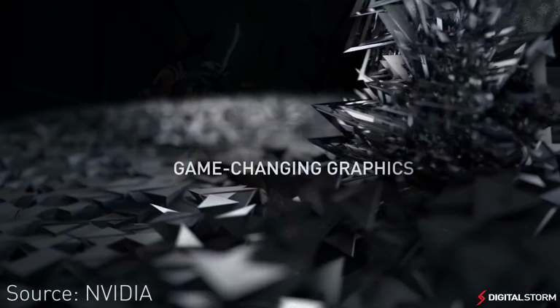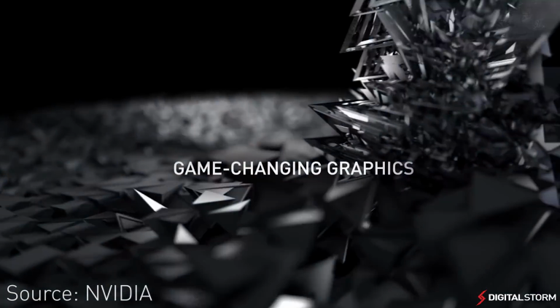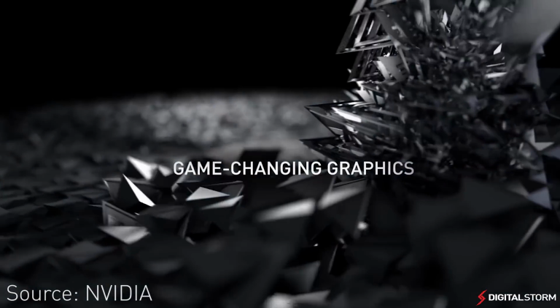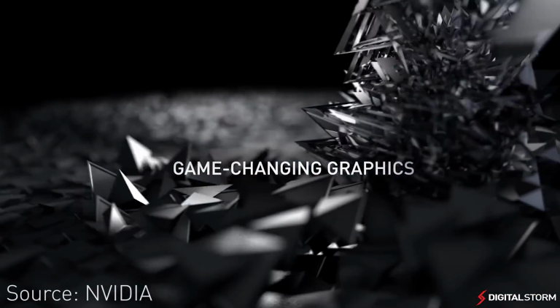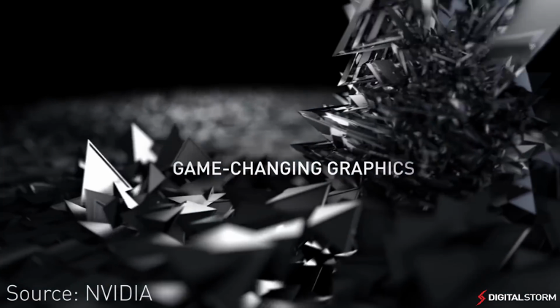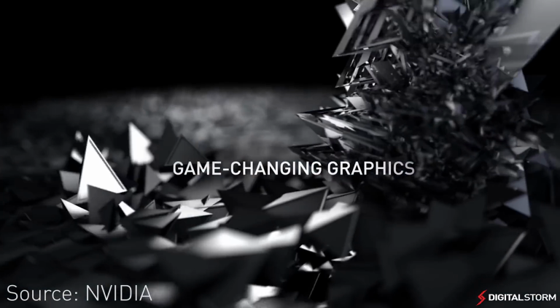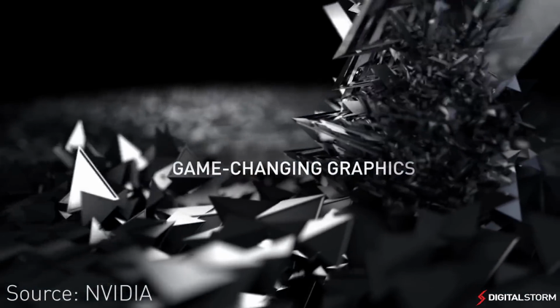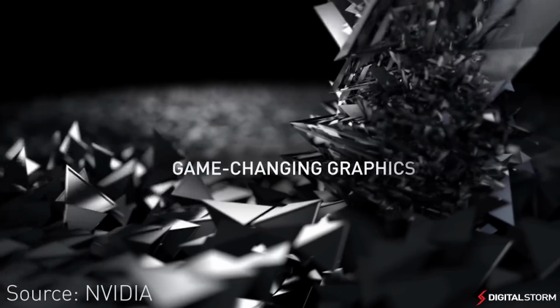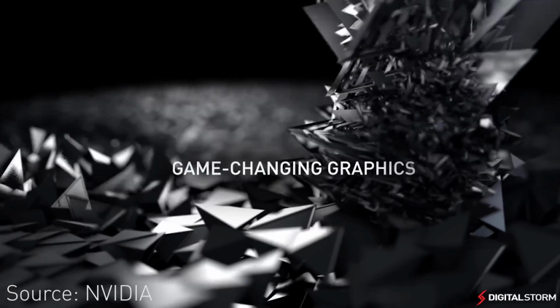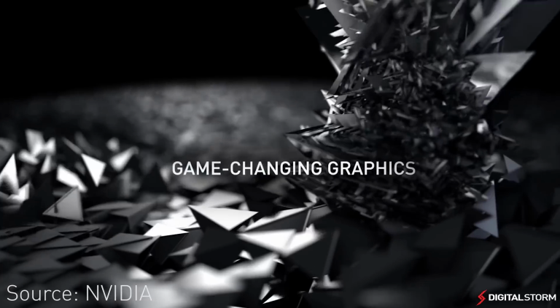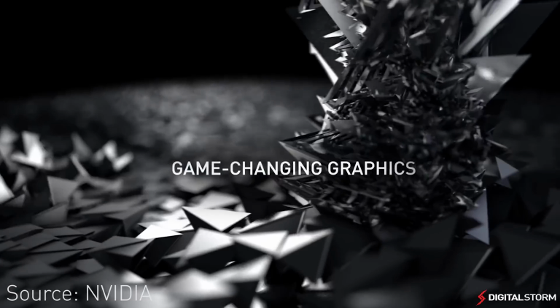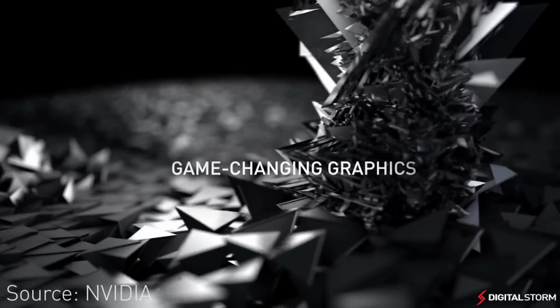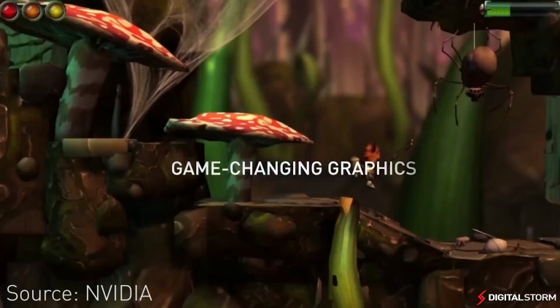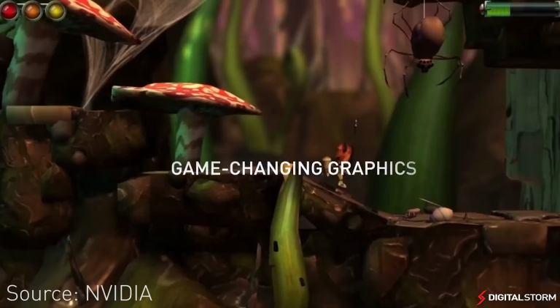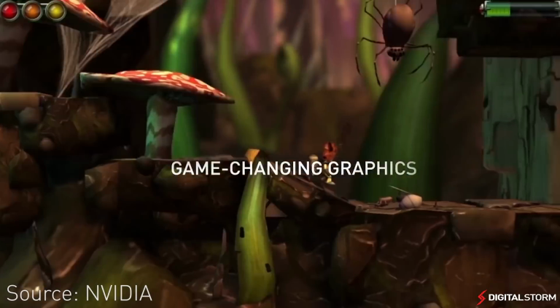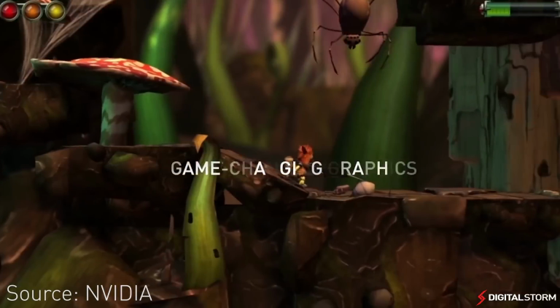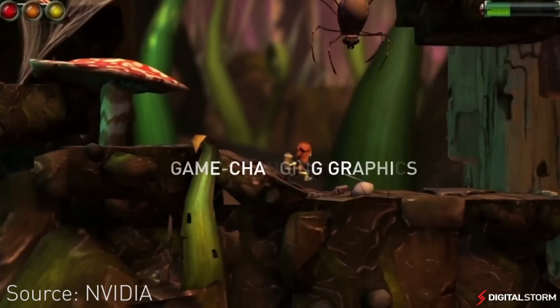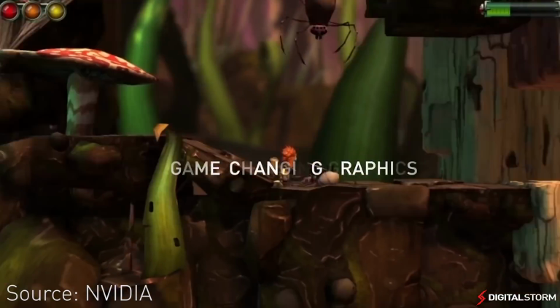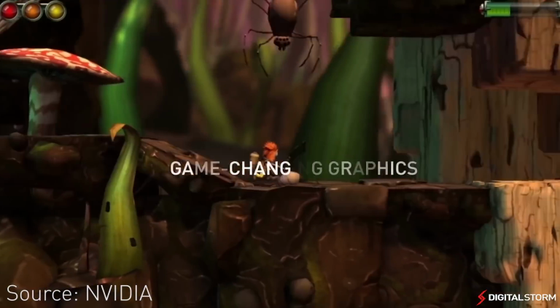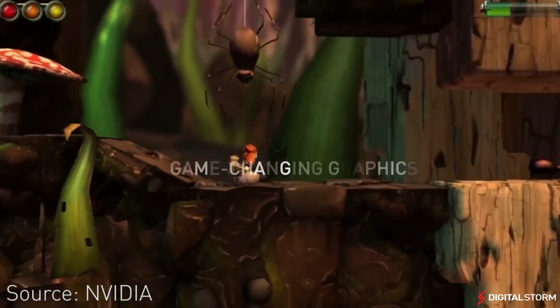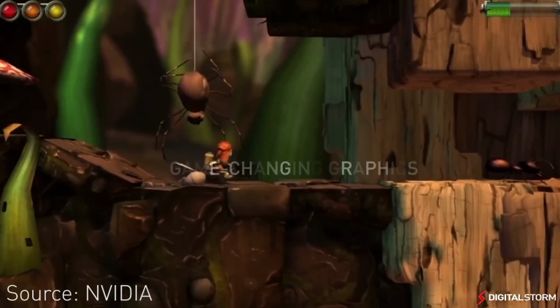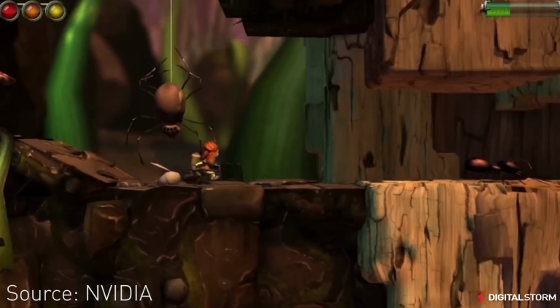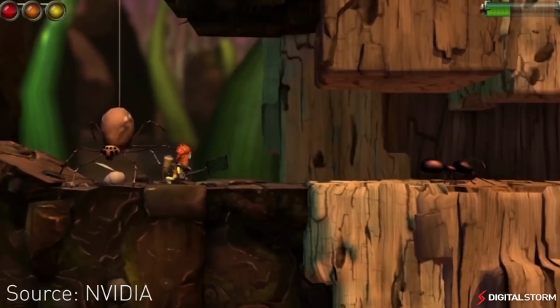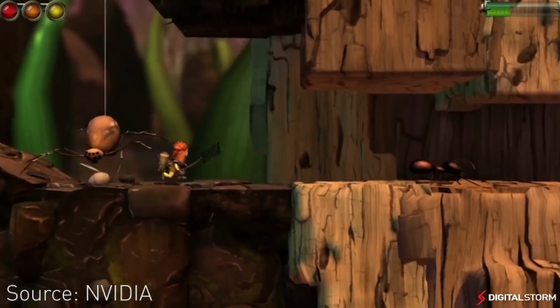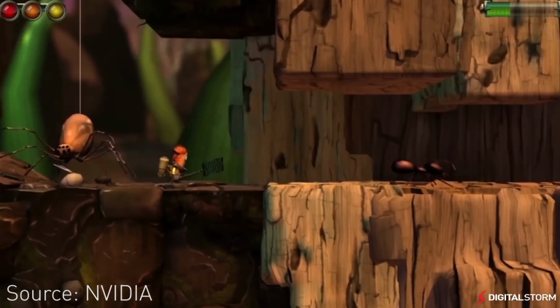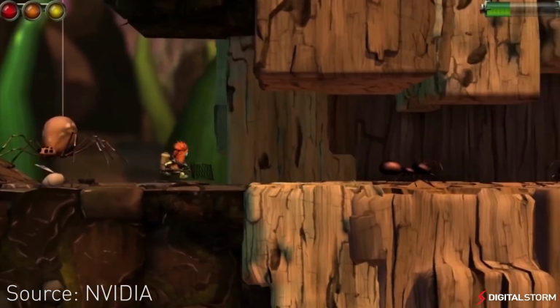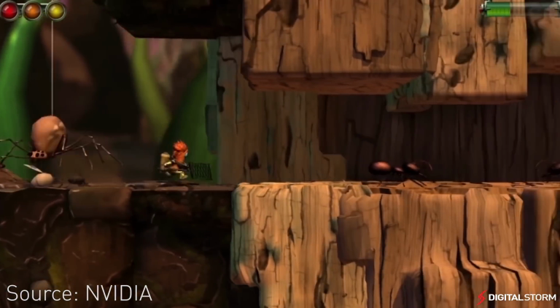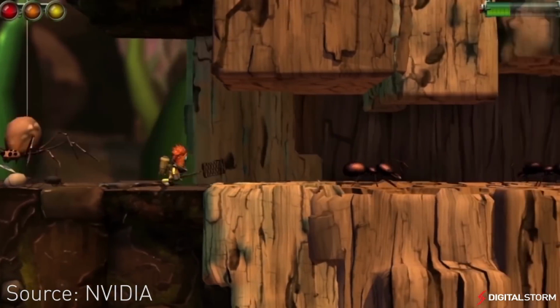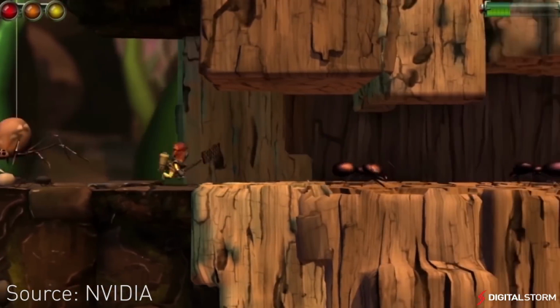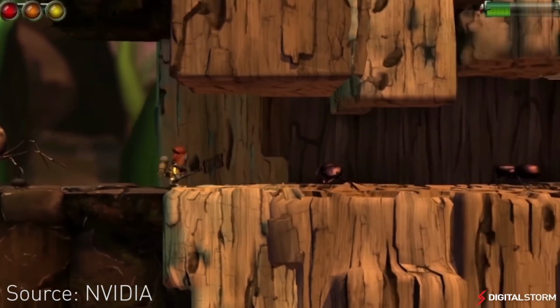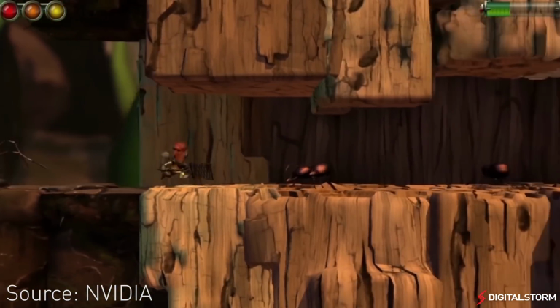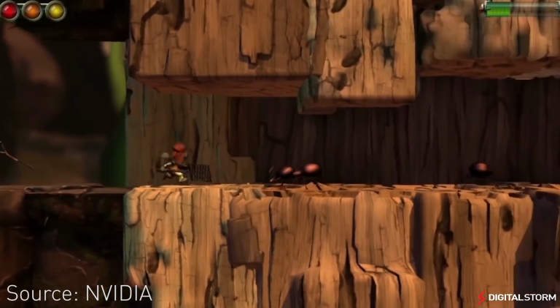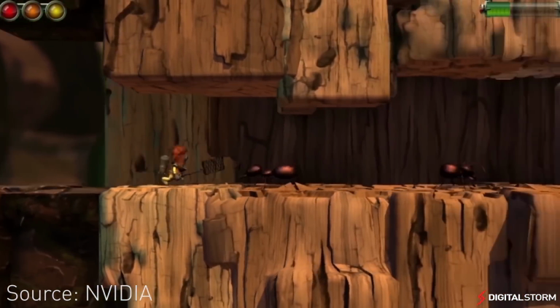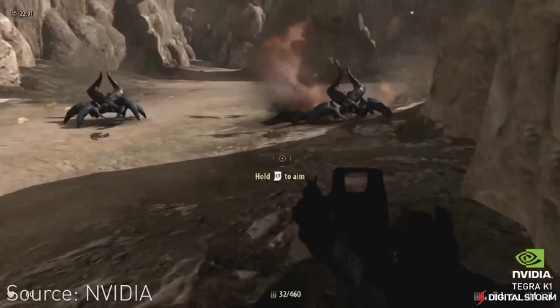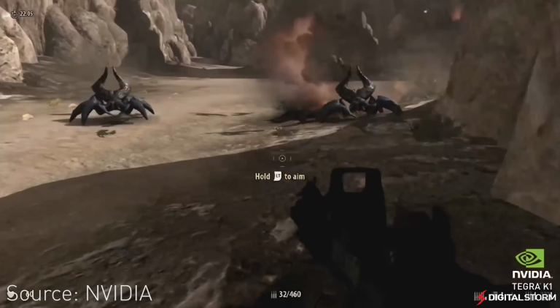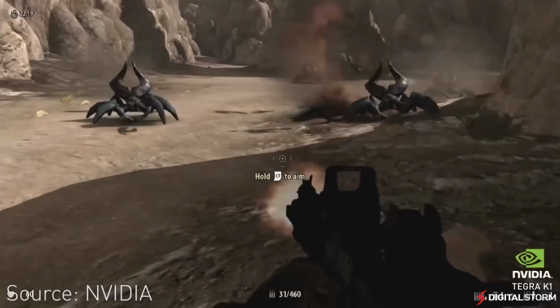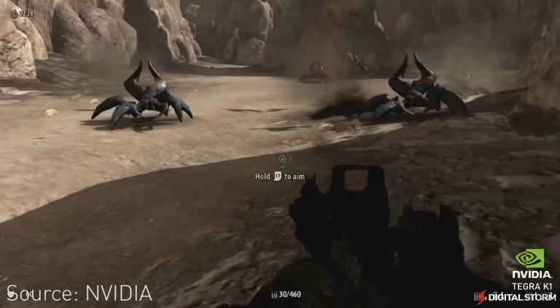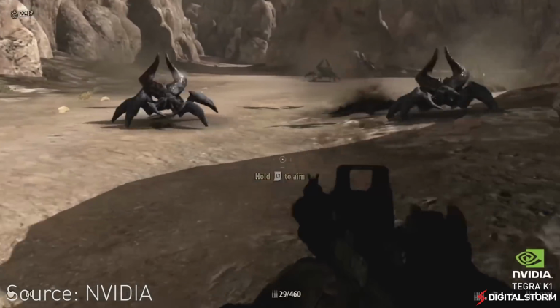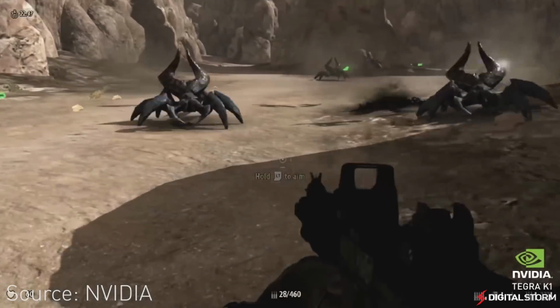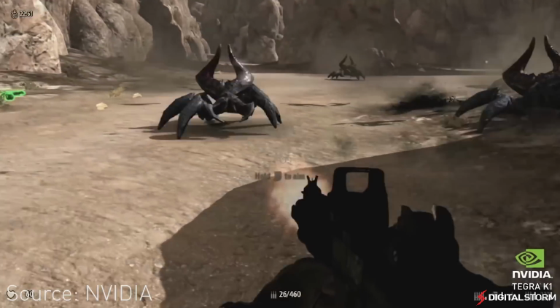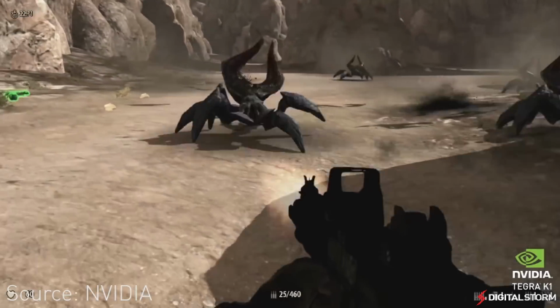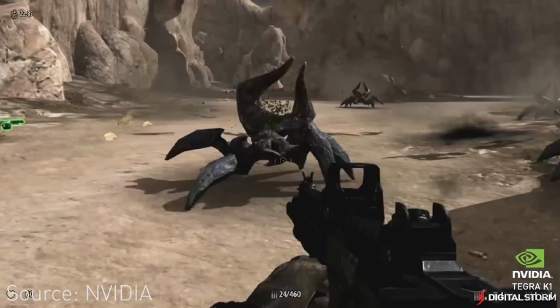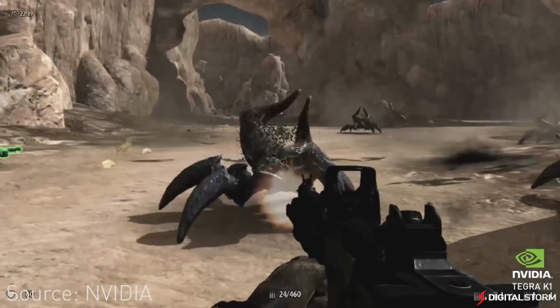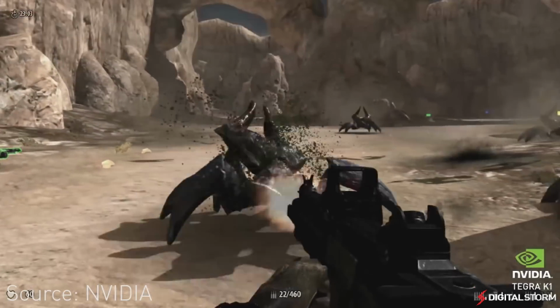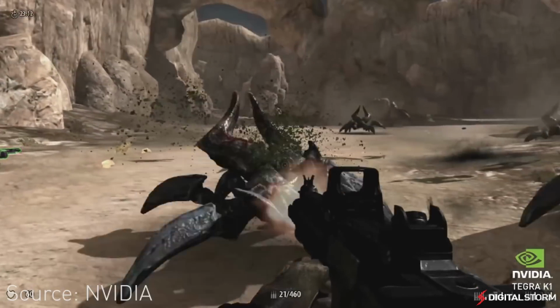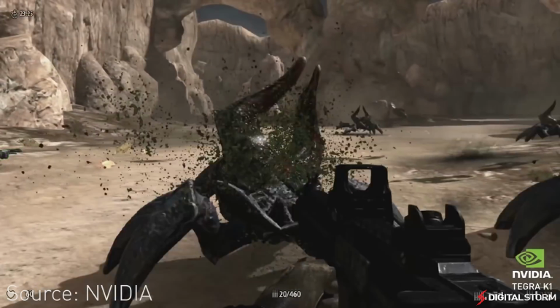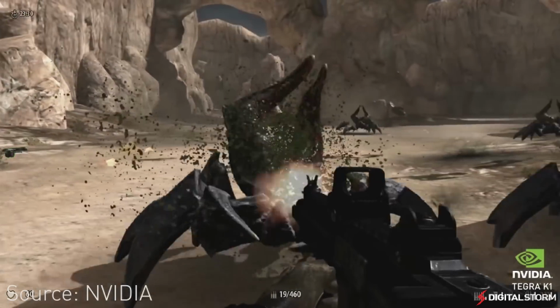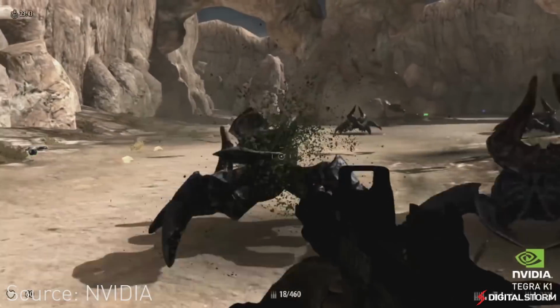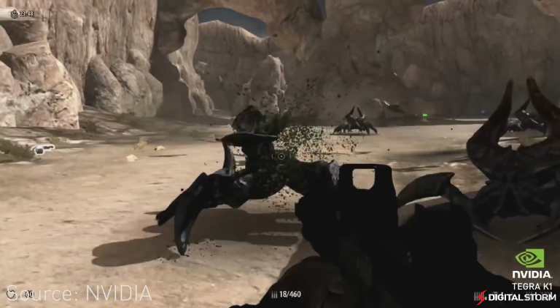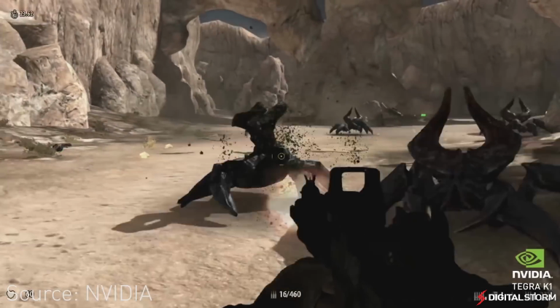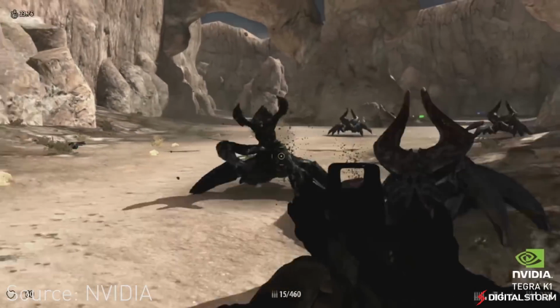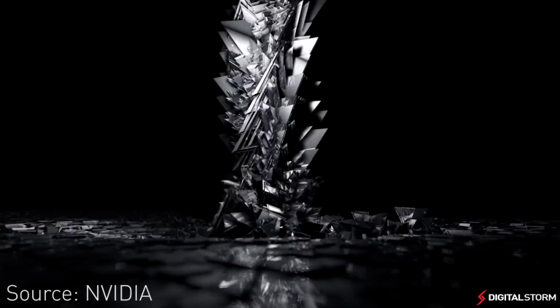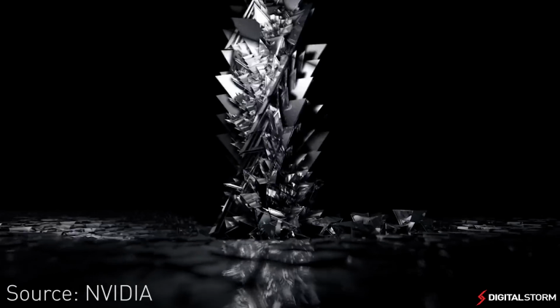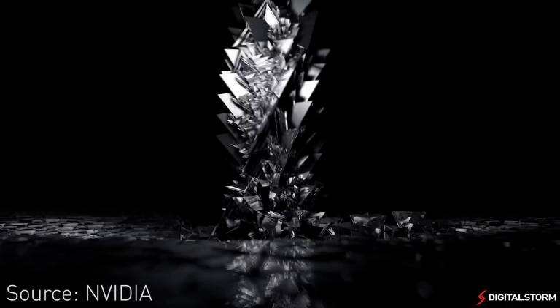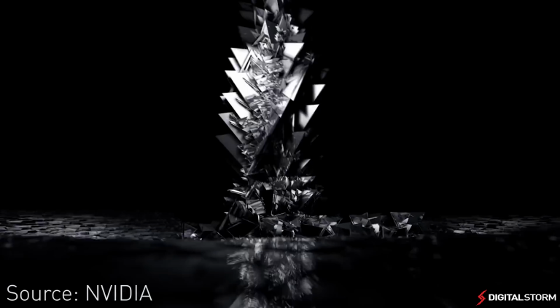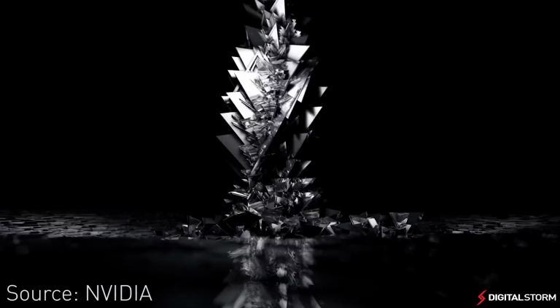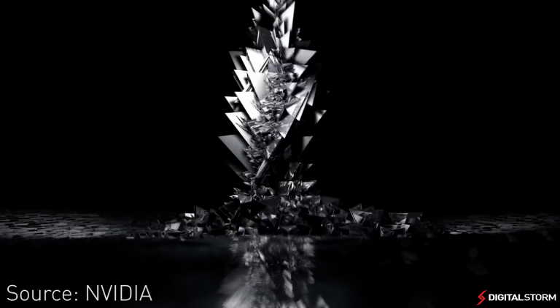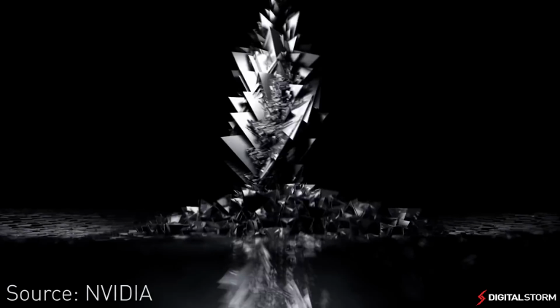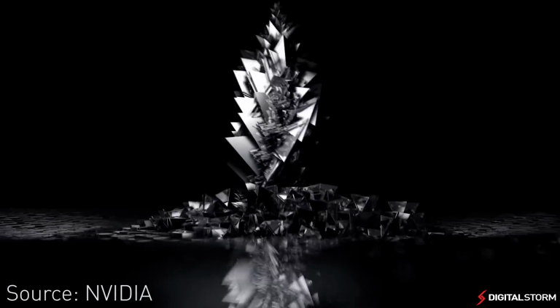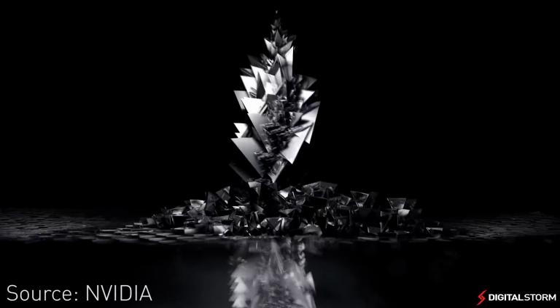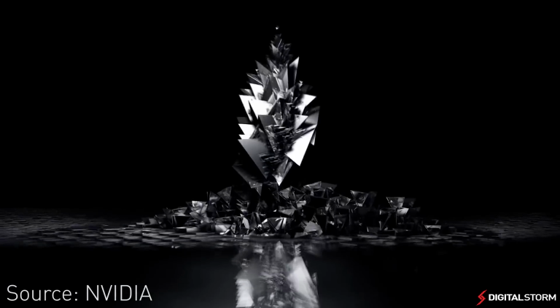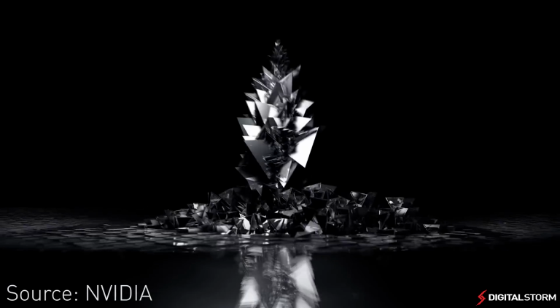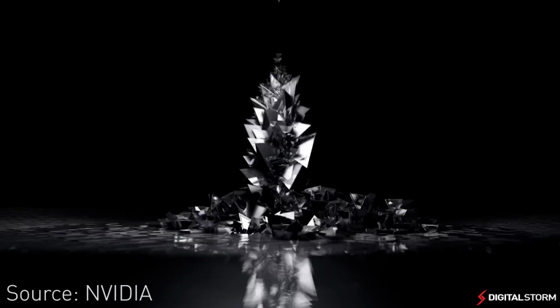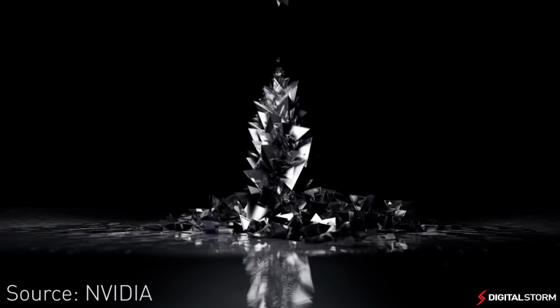Although there are rumors of a Shield 2 being announced fairly soon, we decided that we couldn't wait and picked up a Chinese tablet, the Mi Pad.